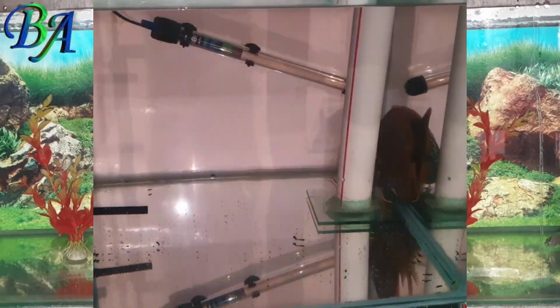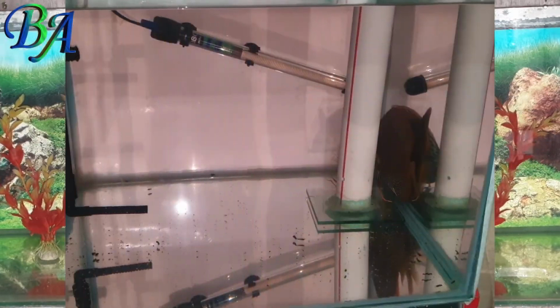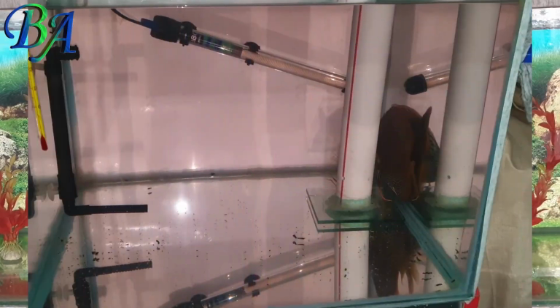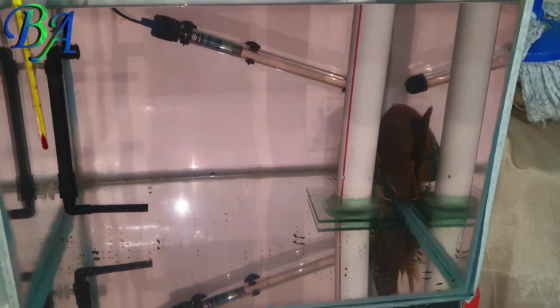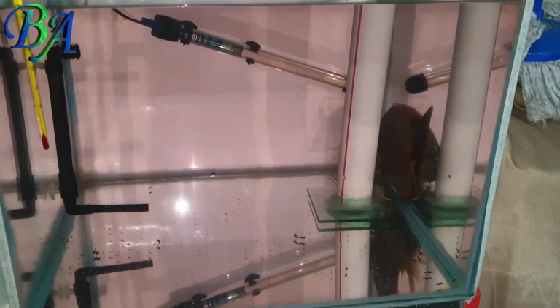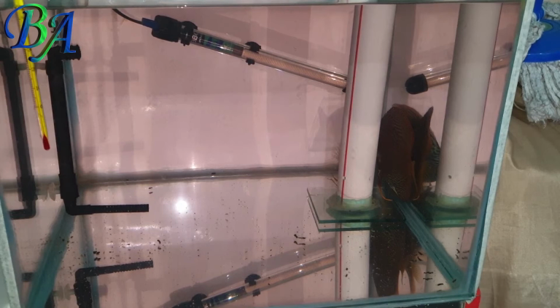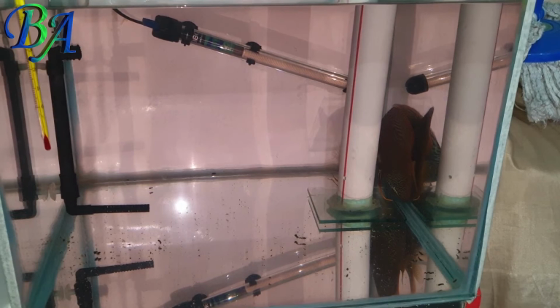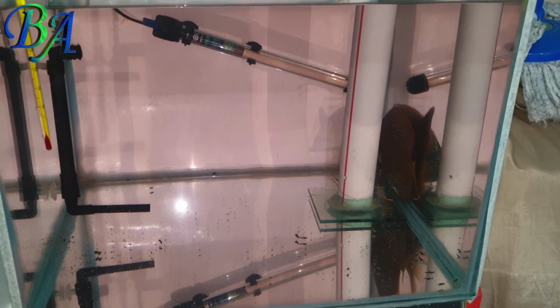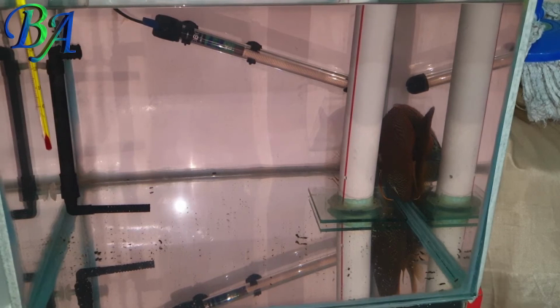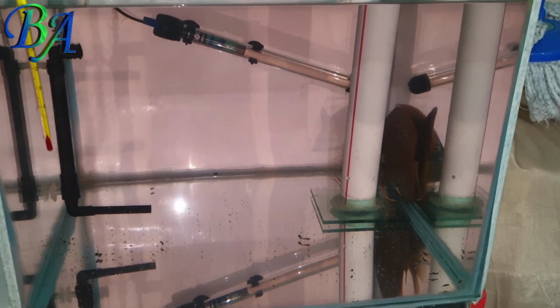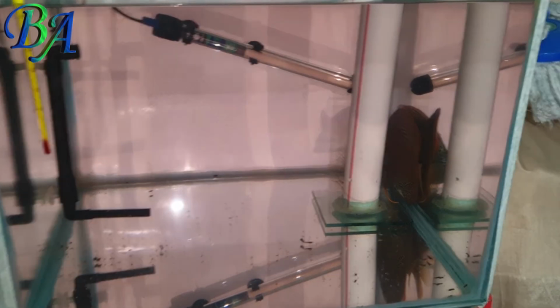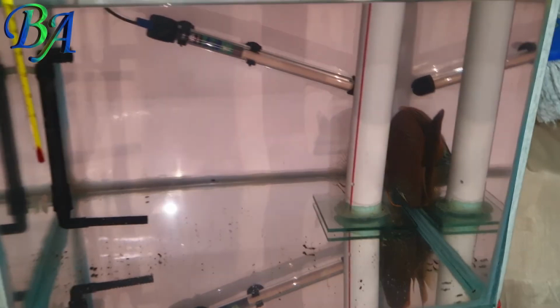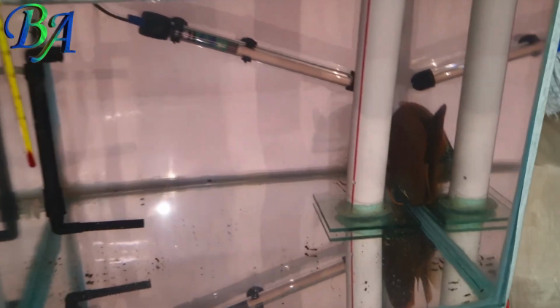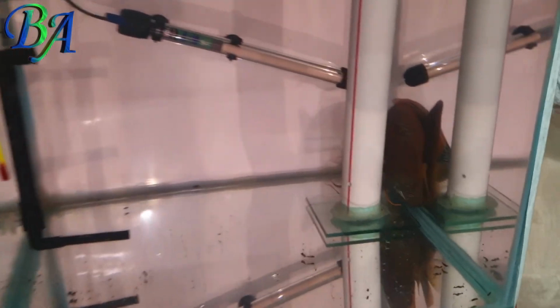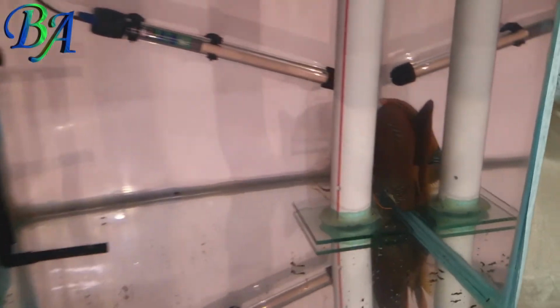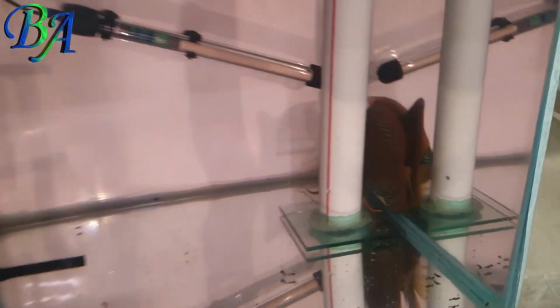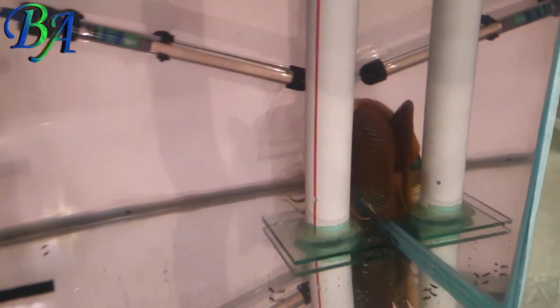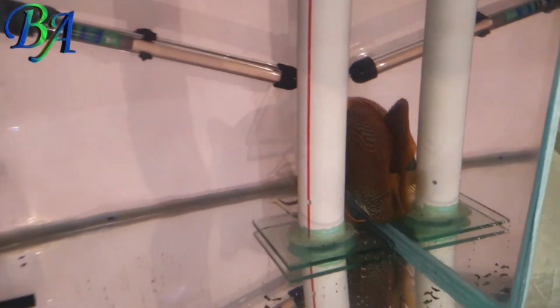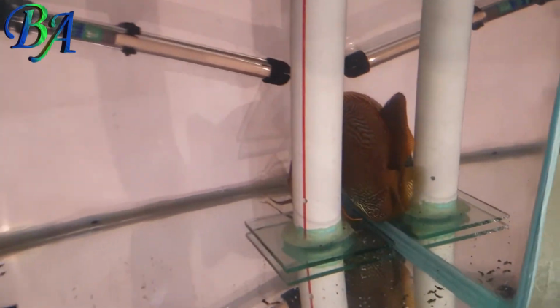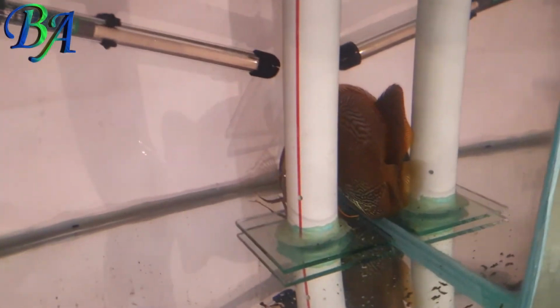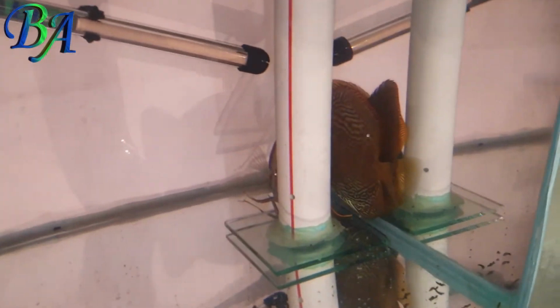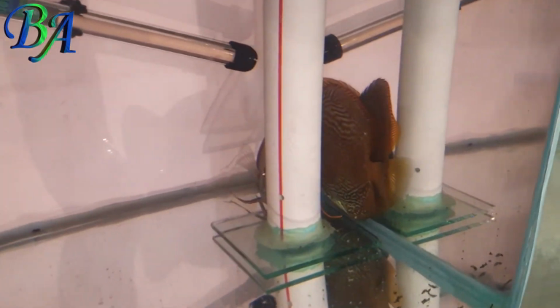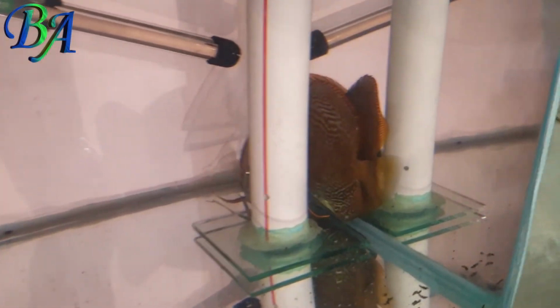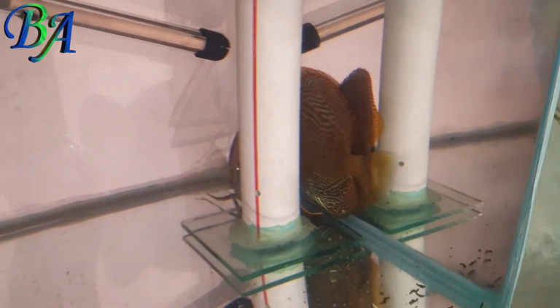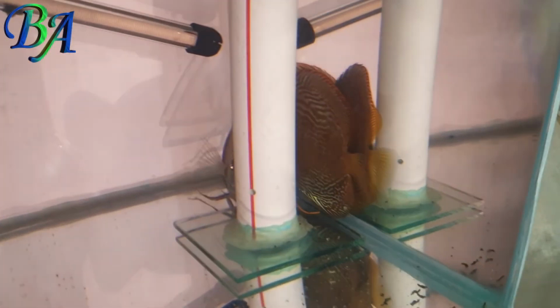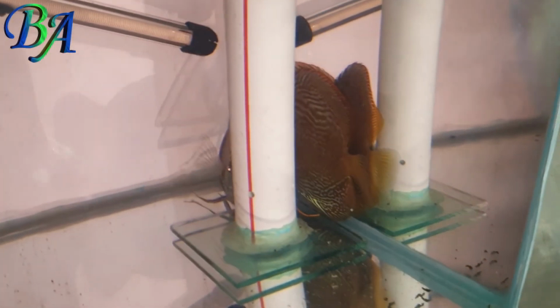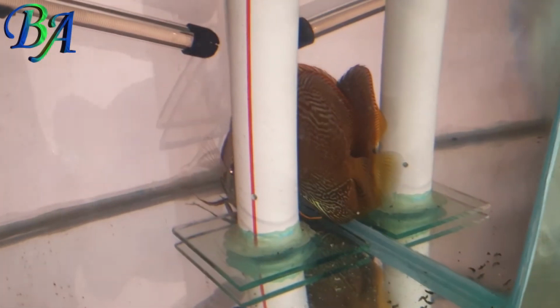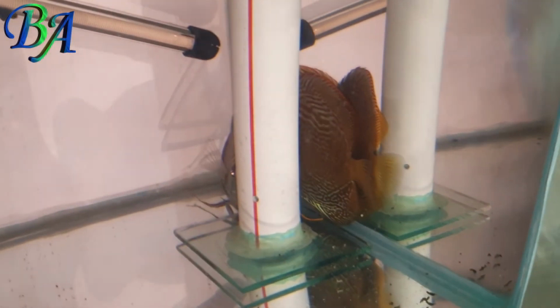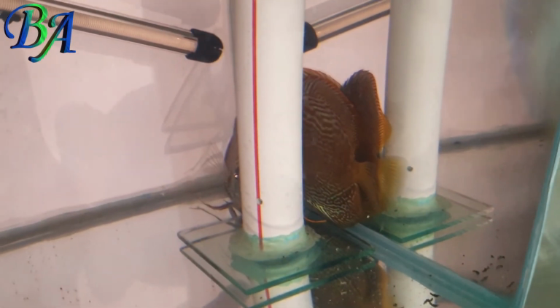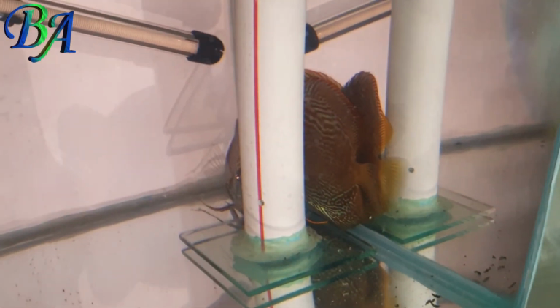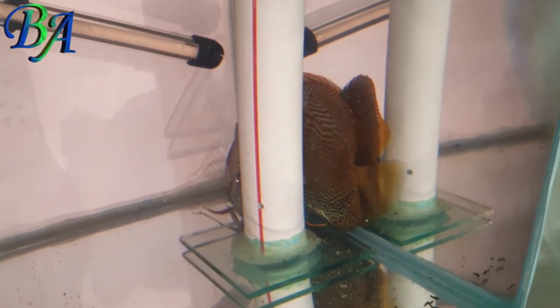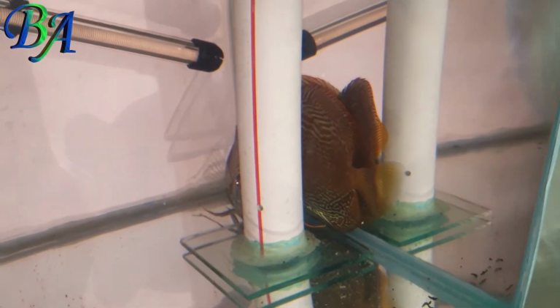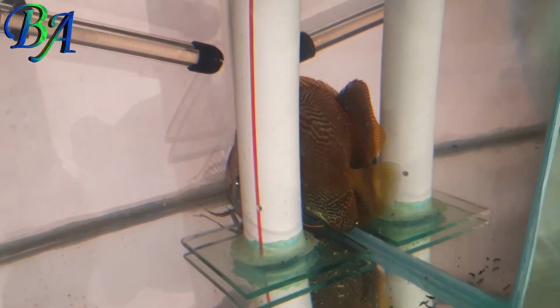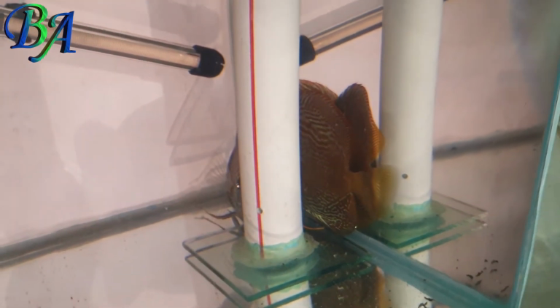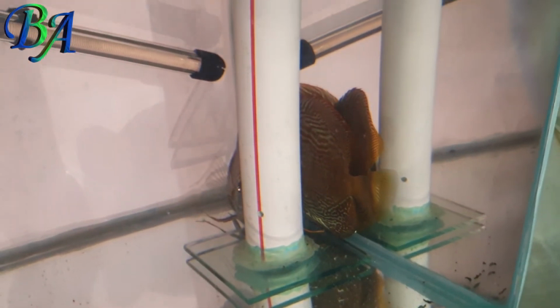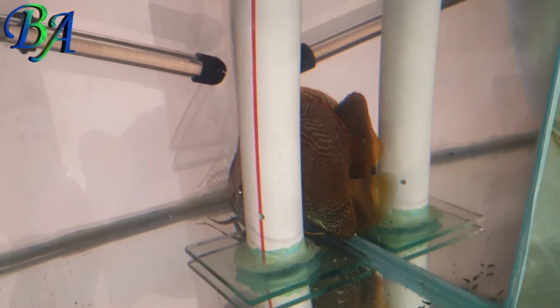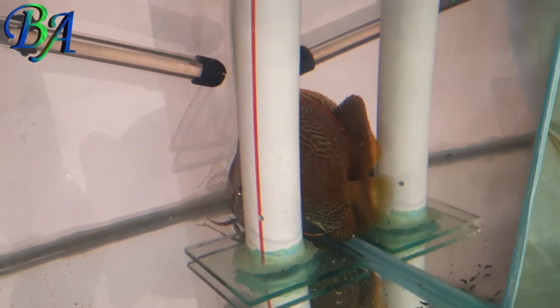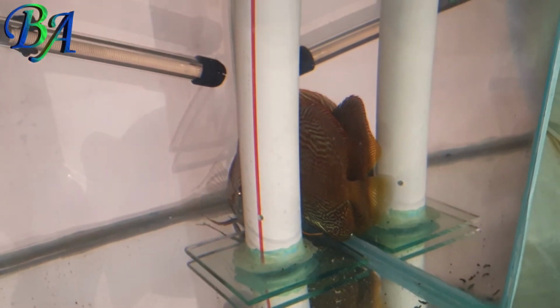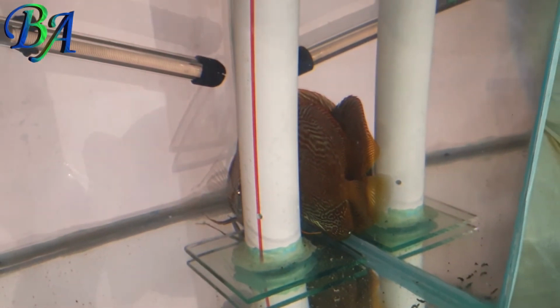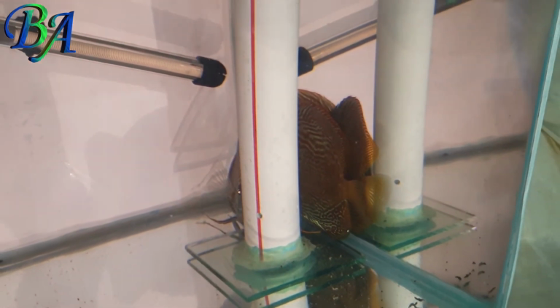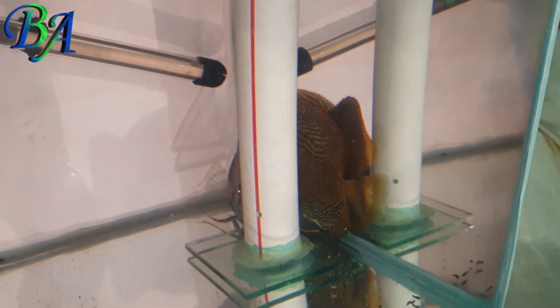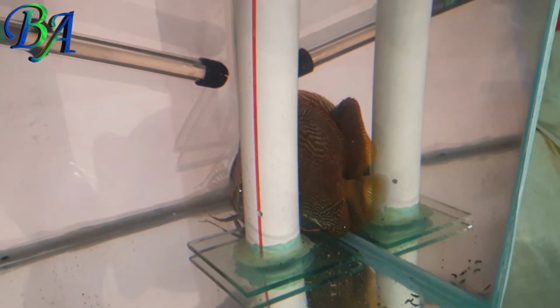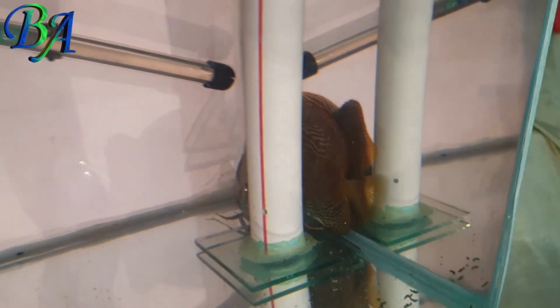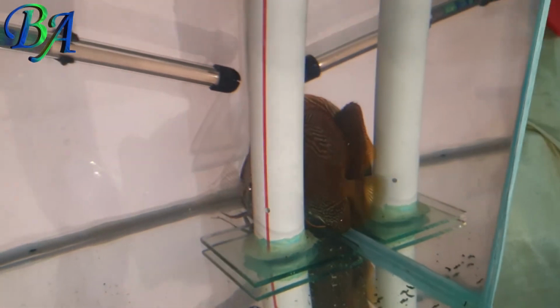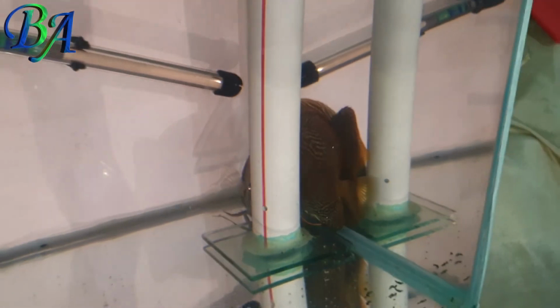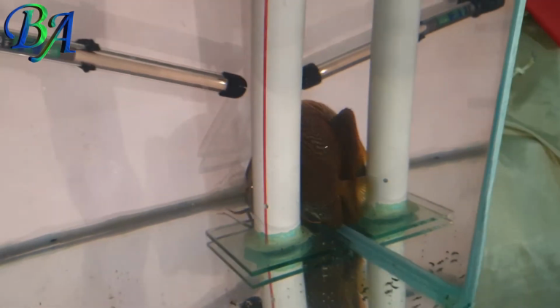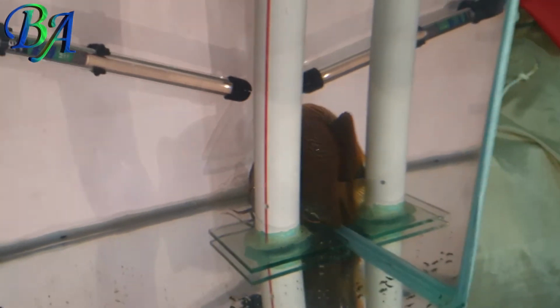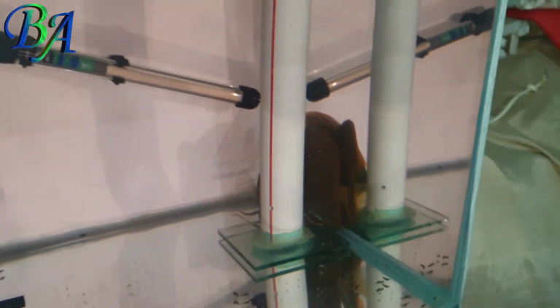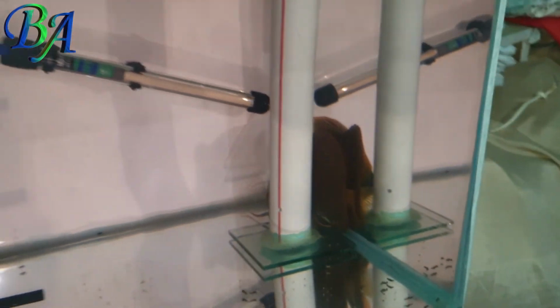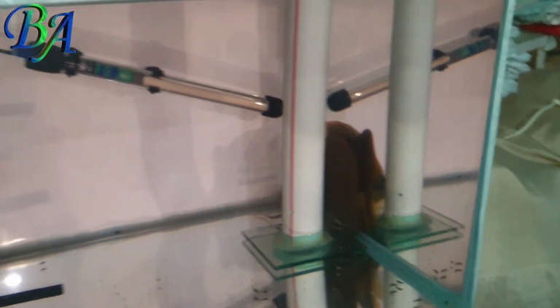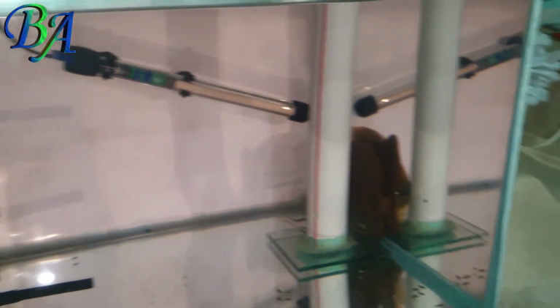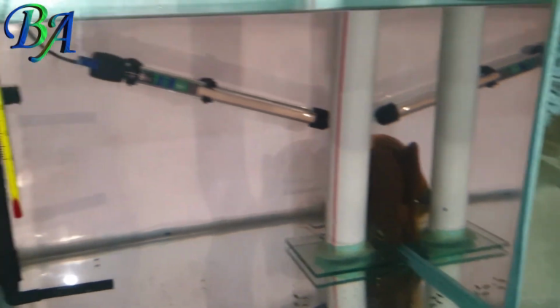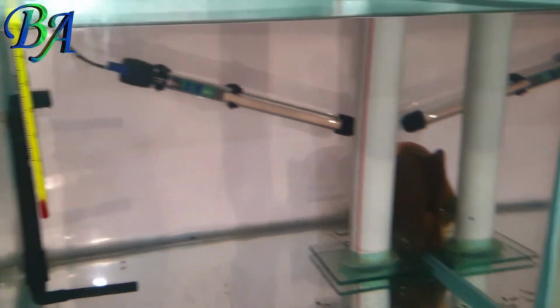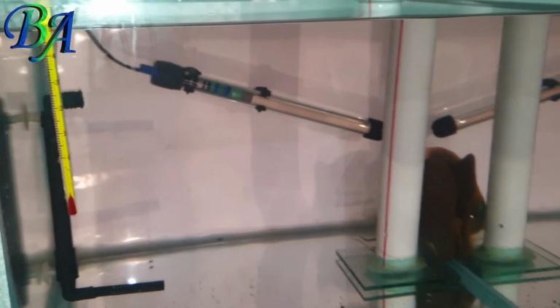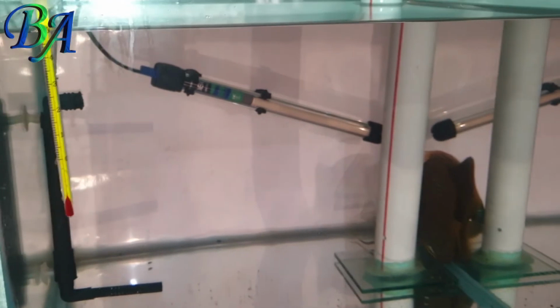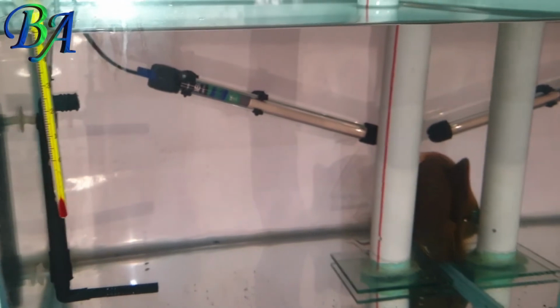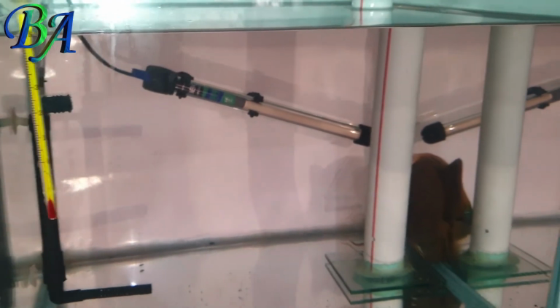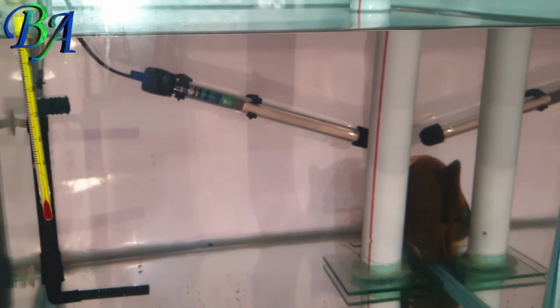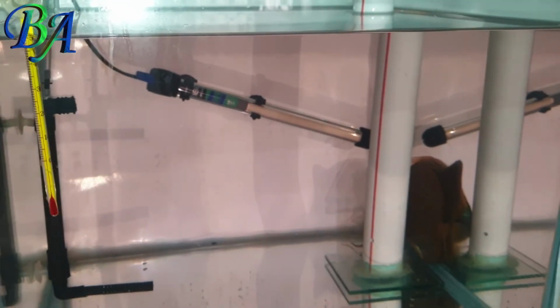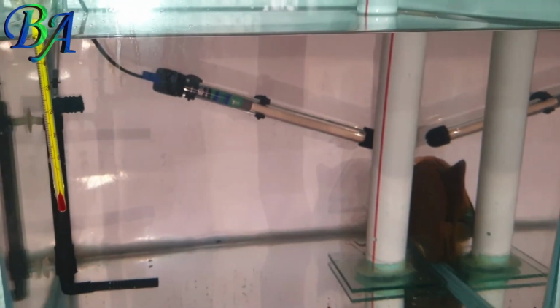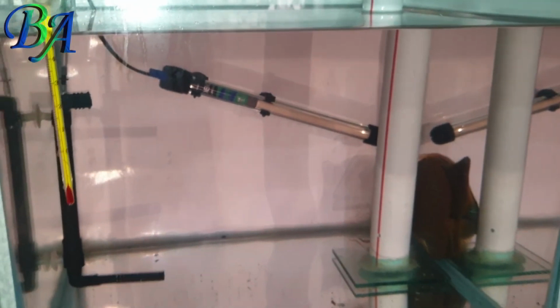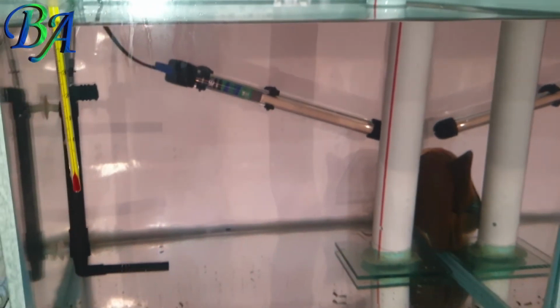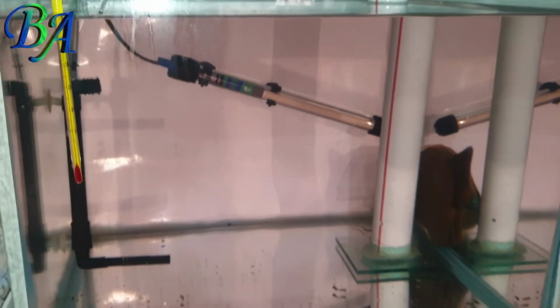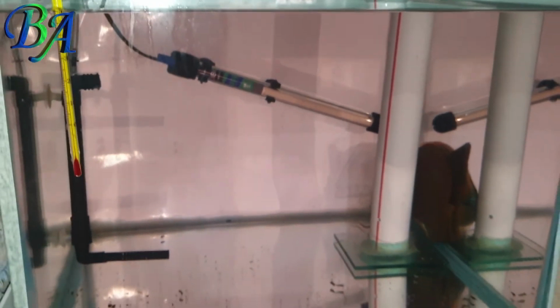Added the extra PPE solution left over to the discus breeding tank, as I had not done the PPE treatment of this pair for quite some time.